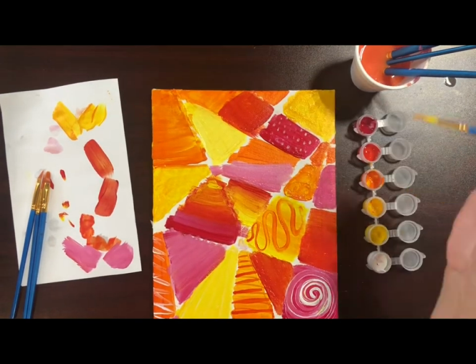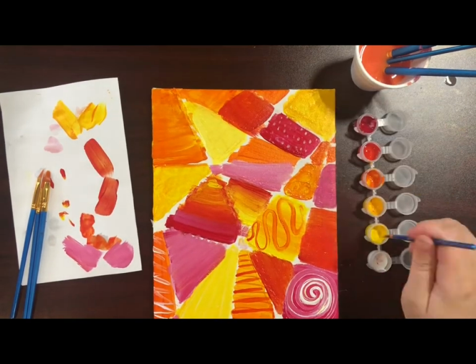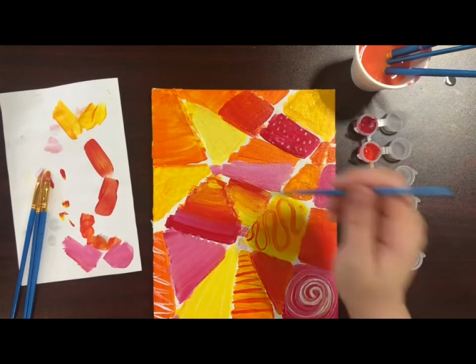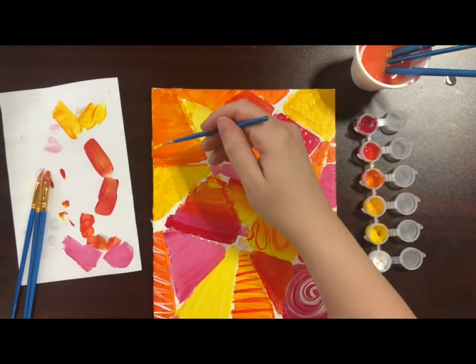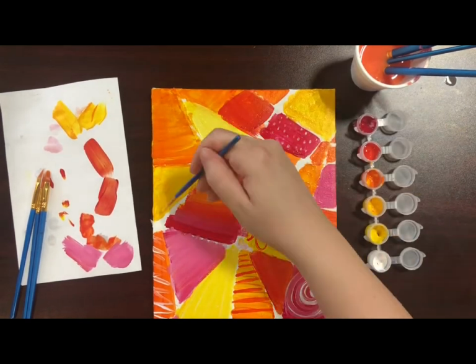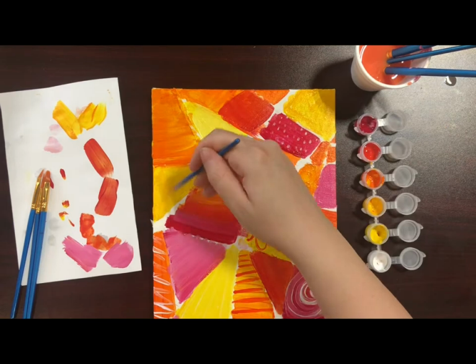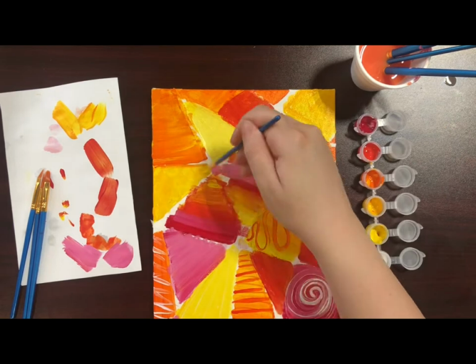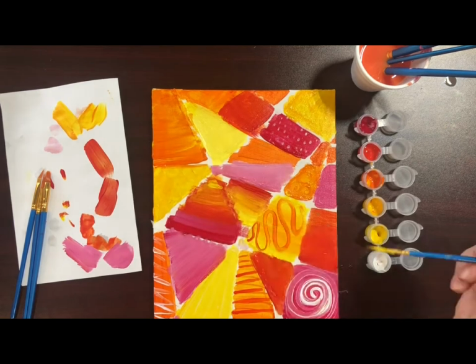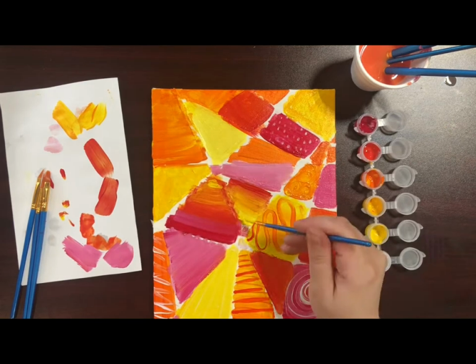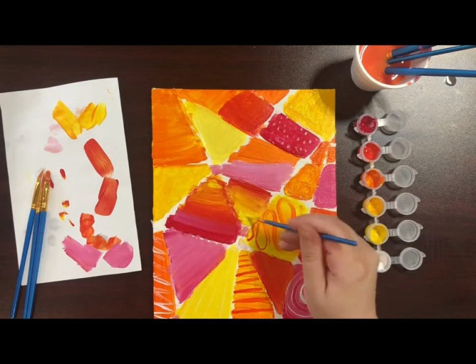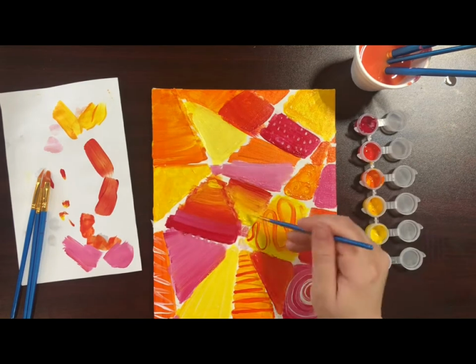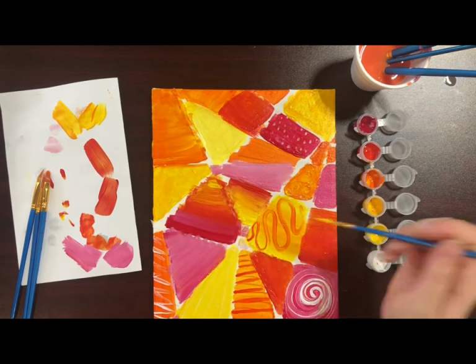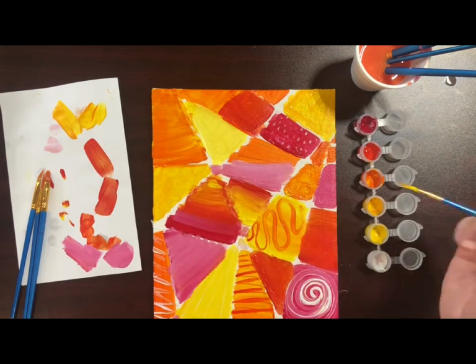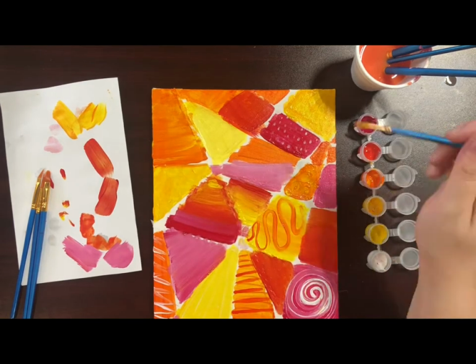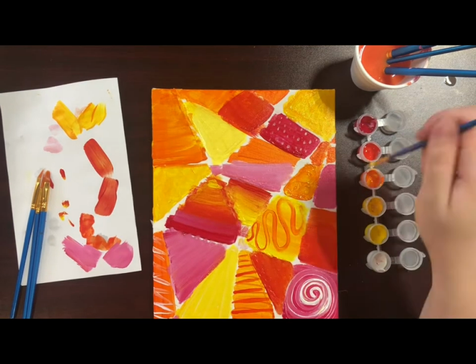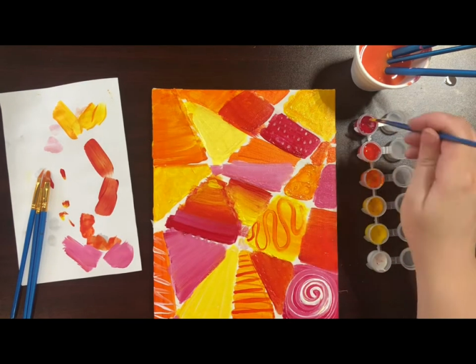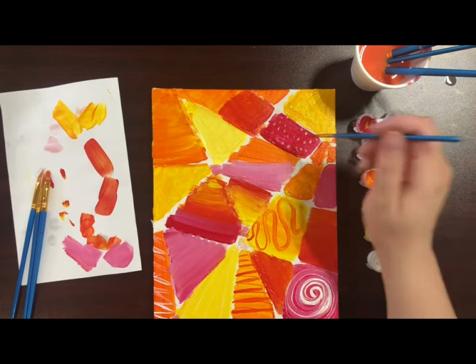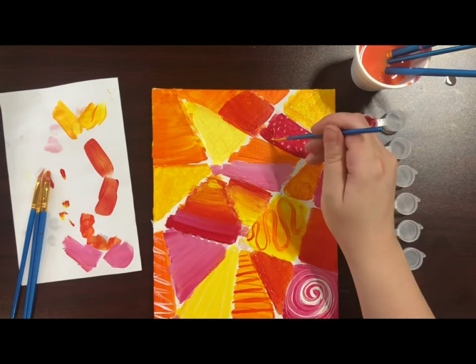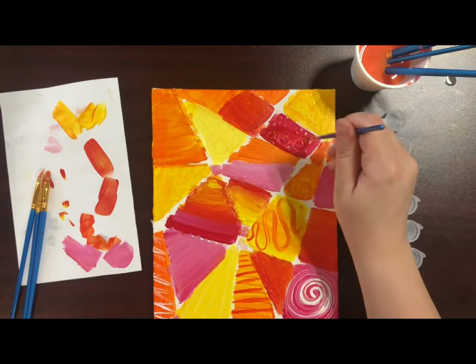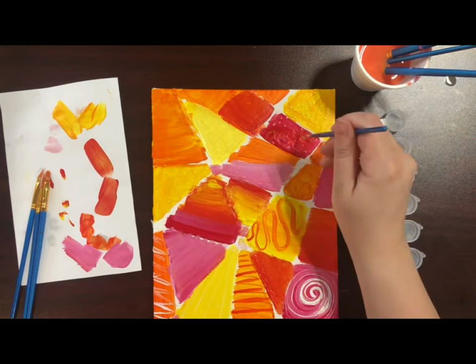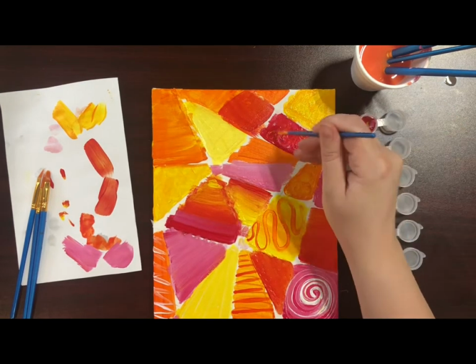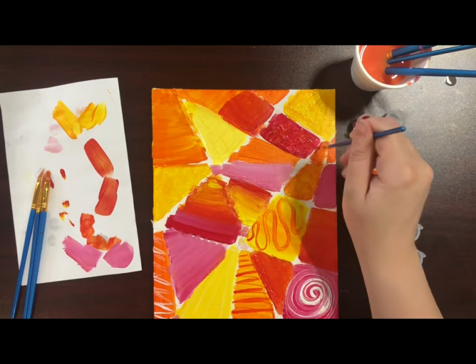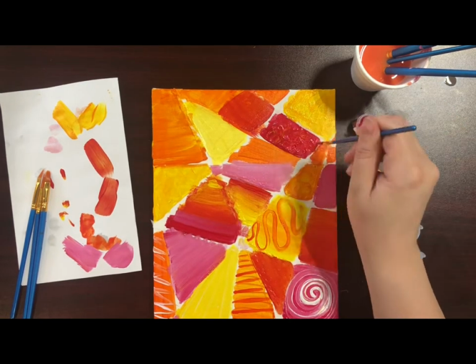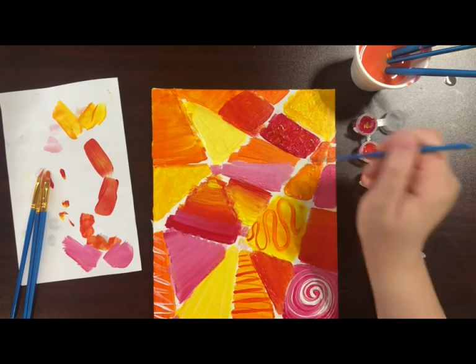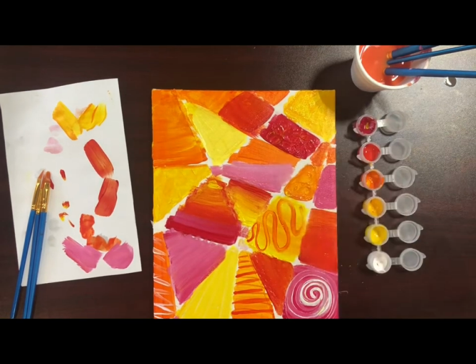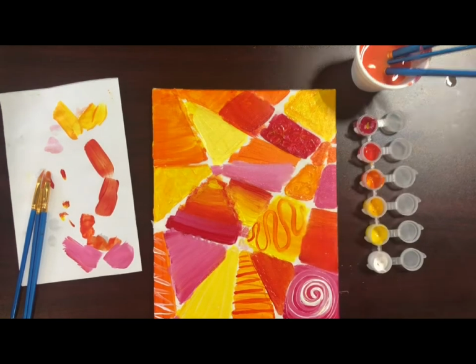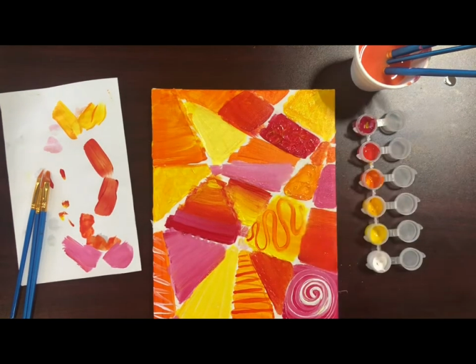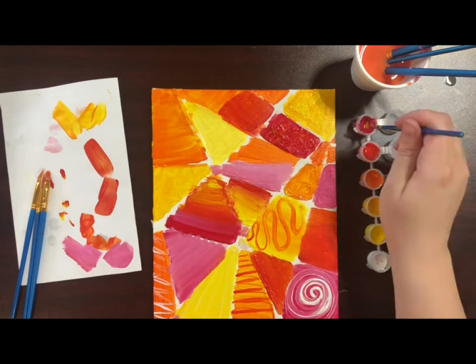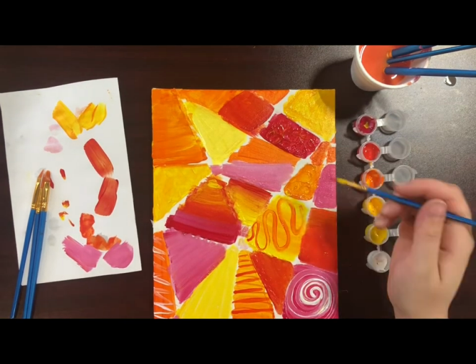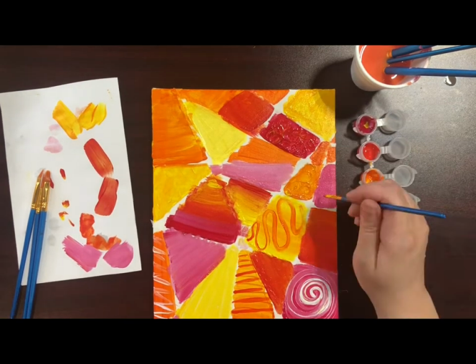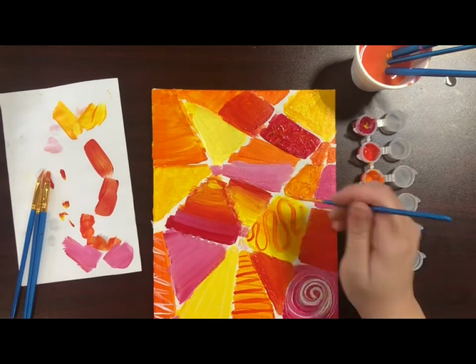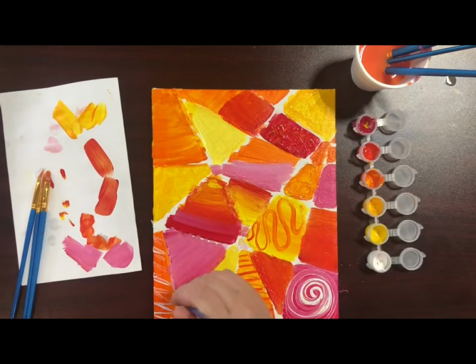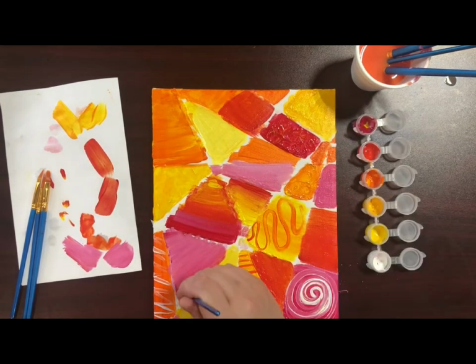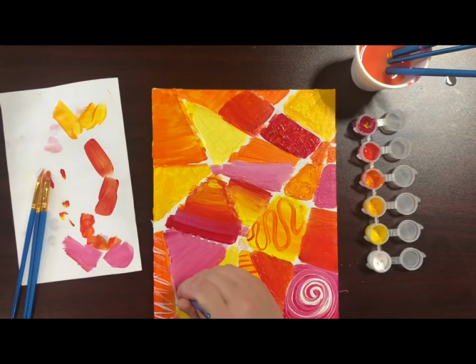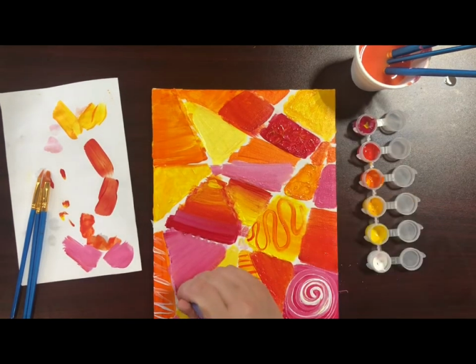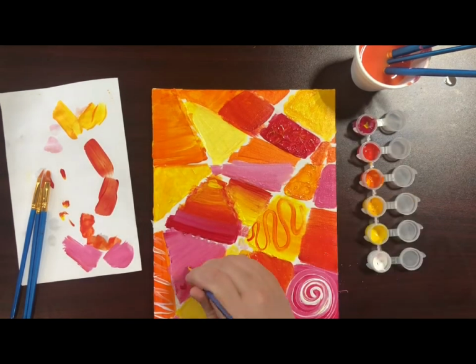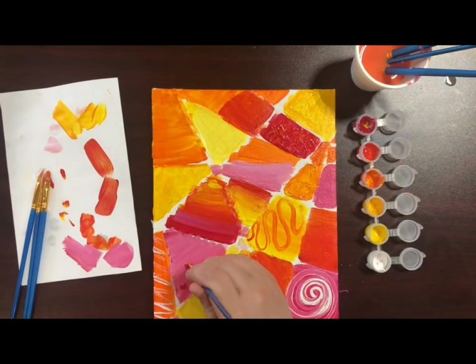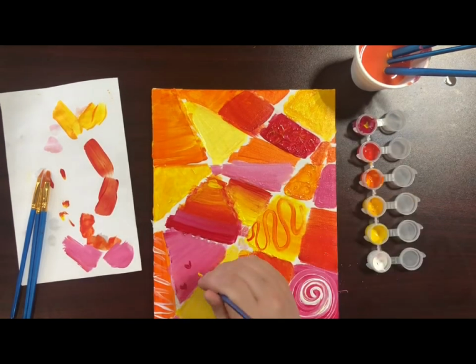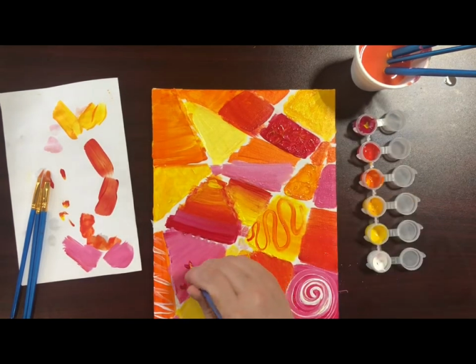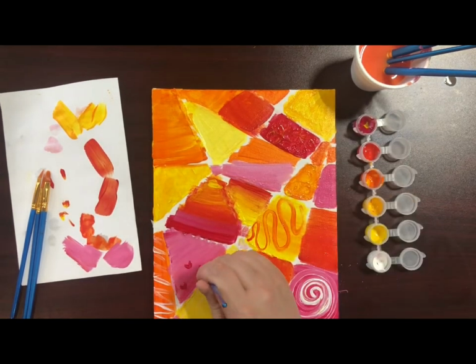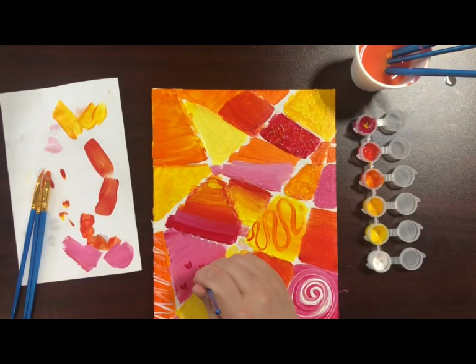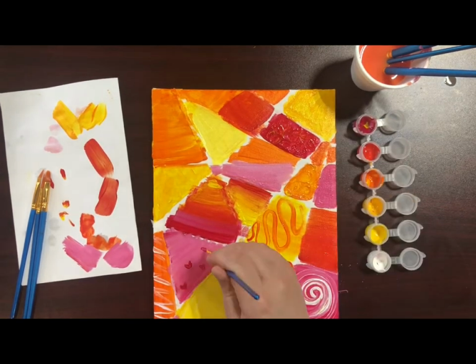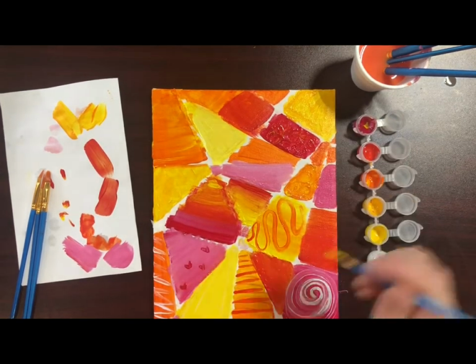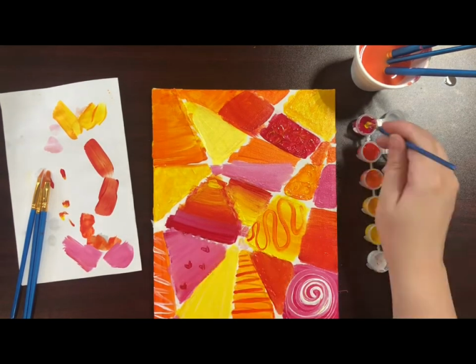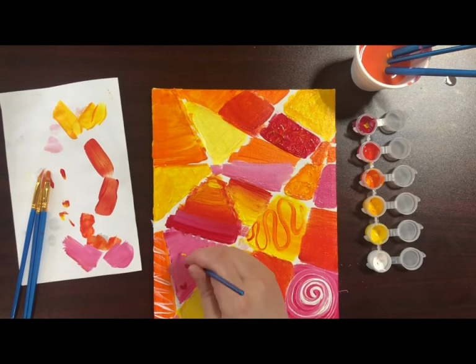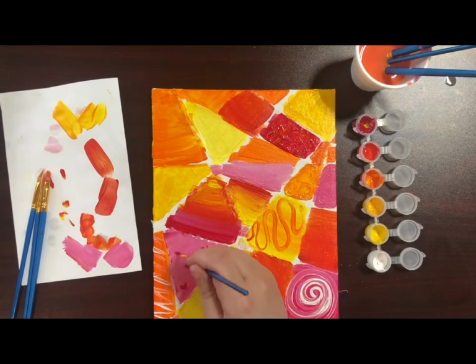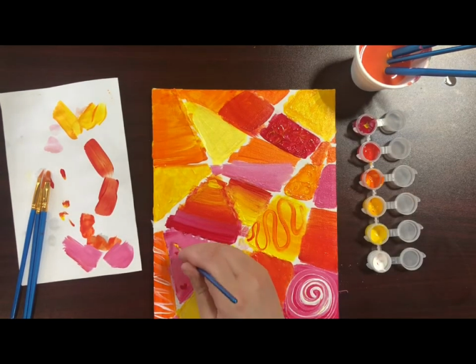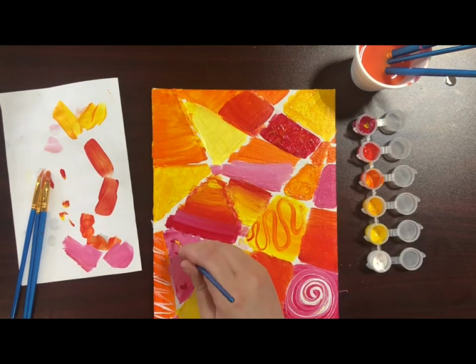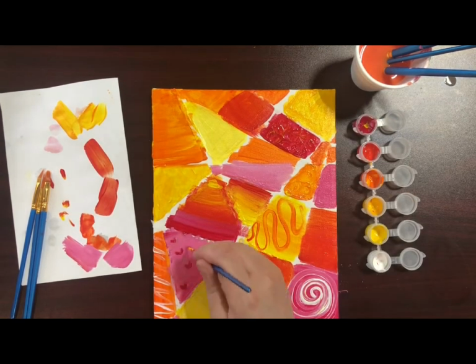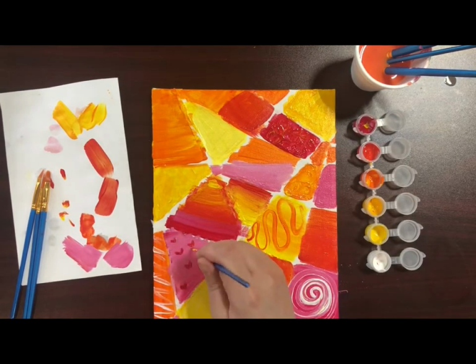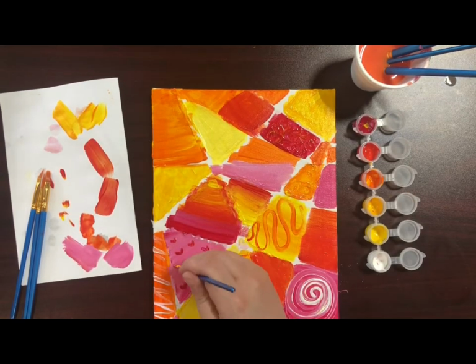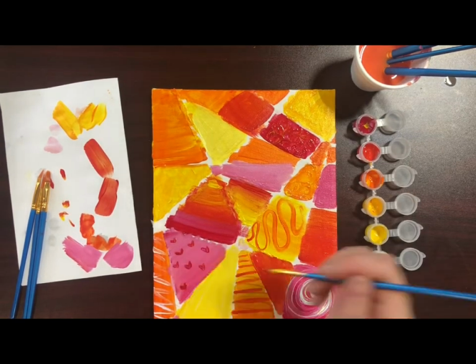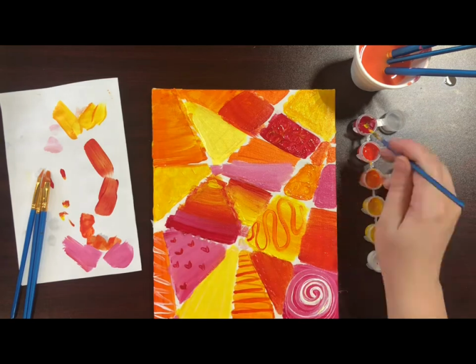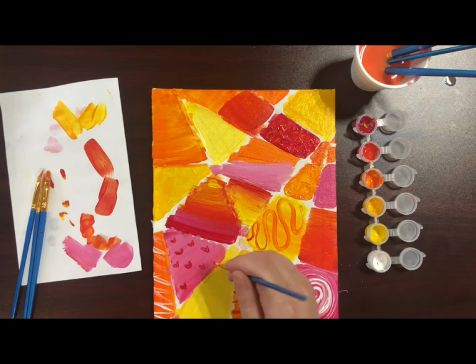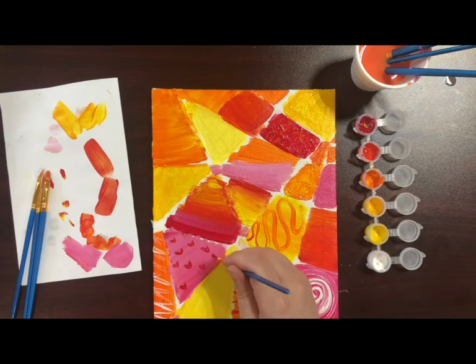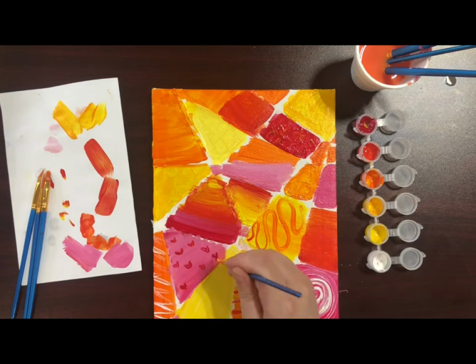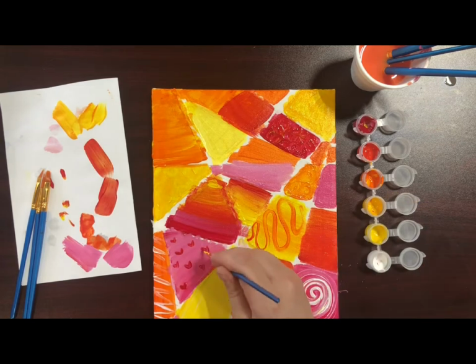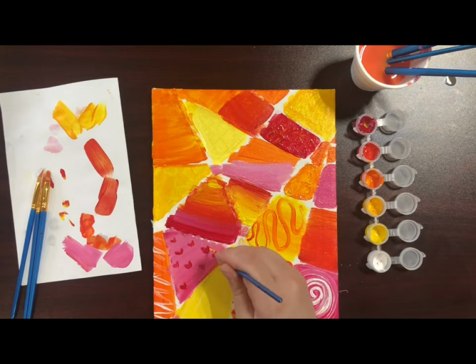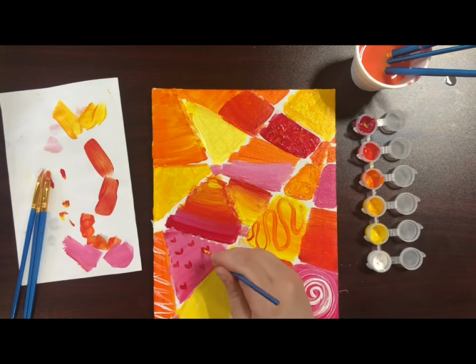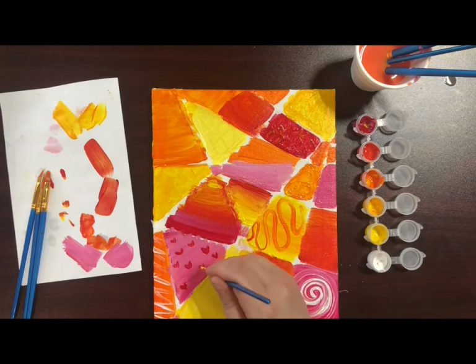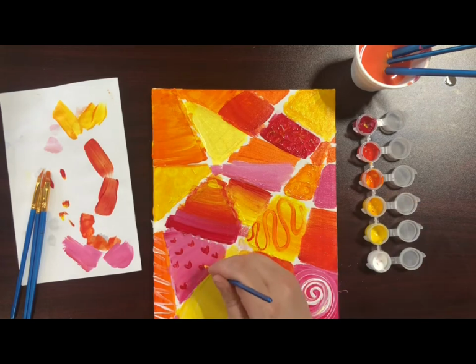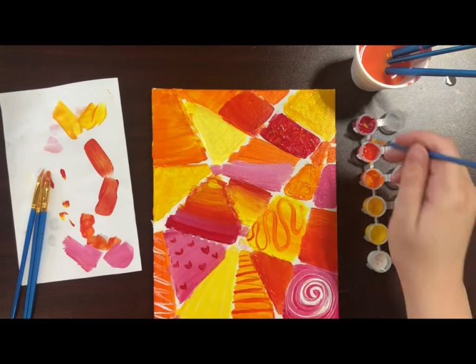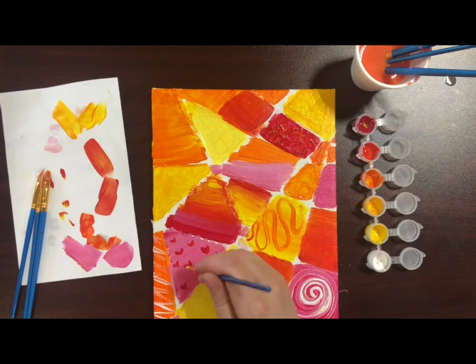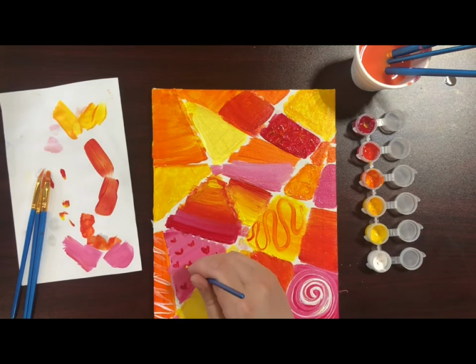If you are painting on a wet background, you will have a different, more blended result. Do whatever you think looks best.